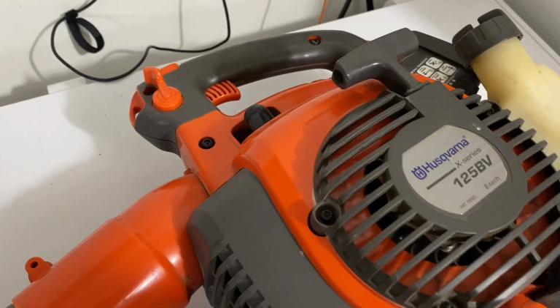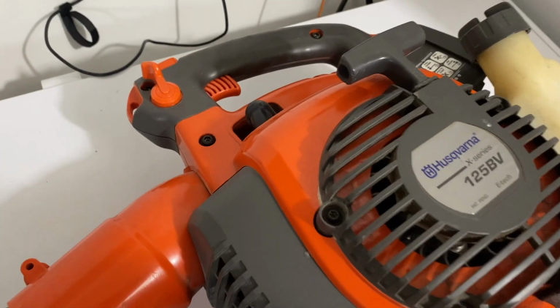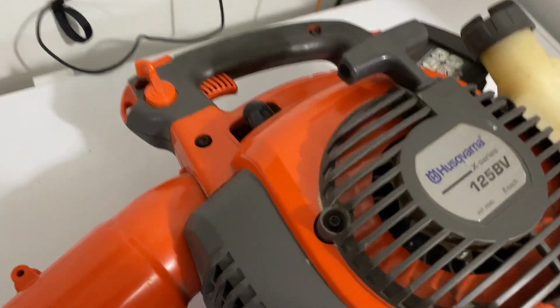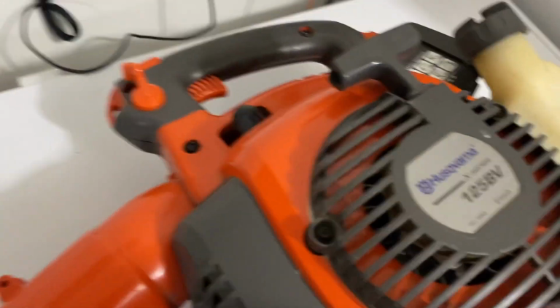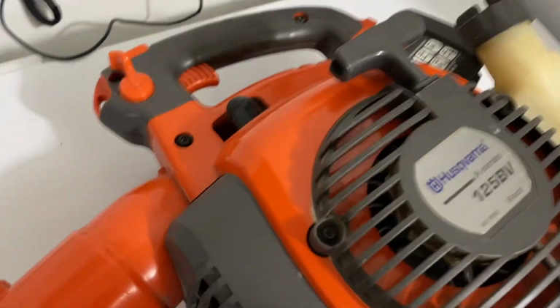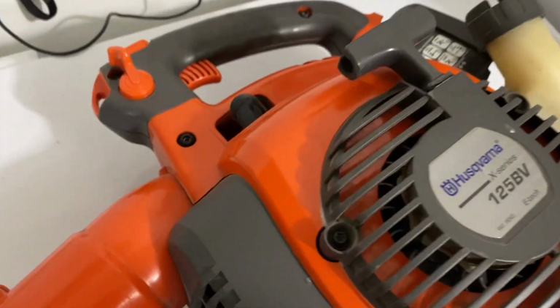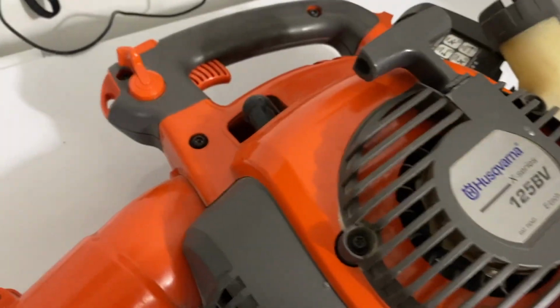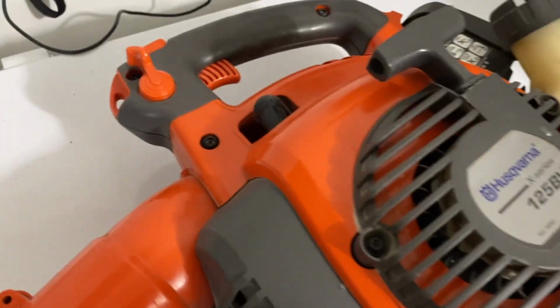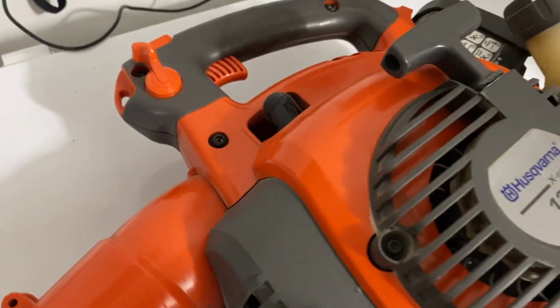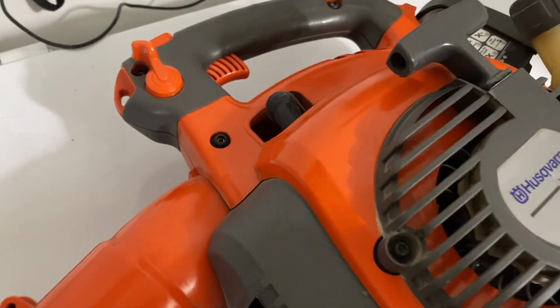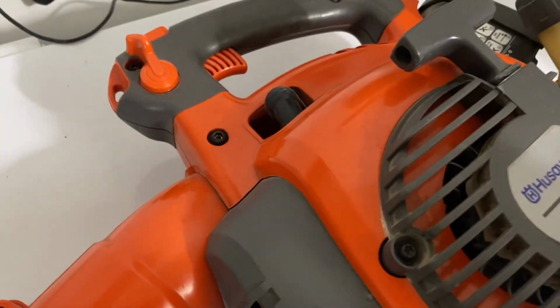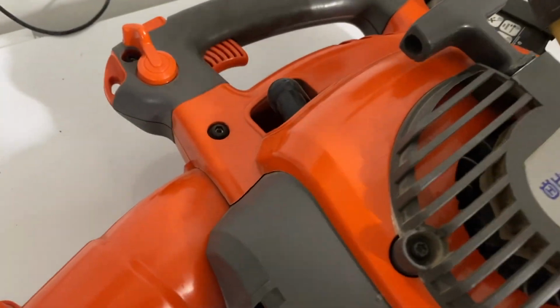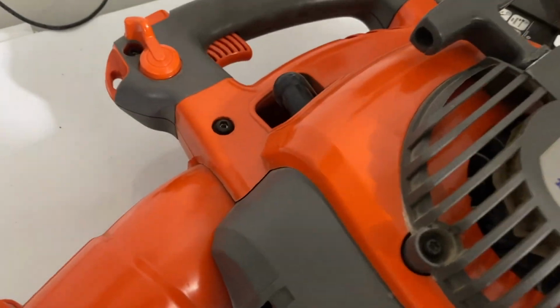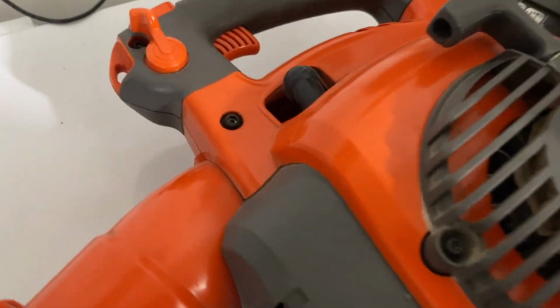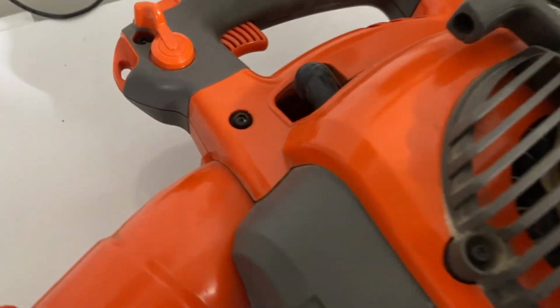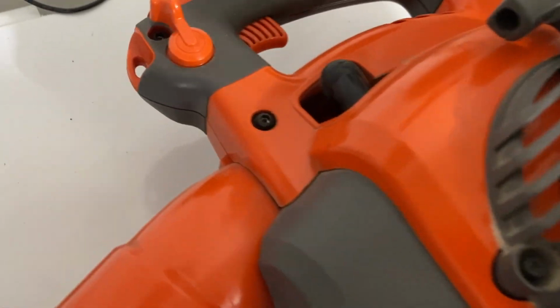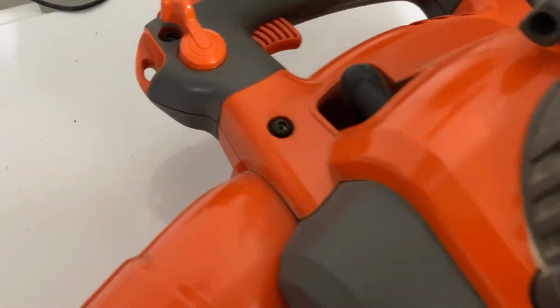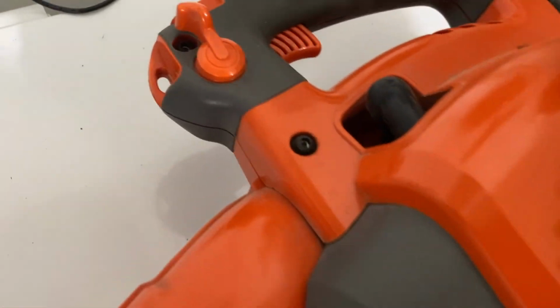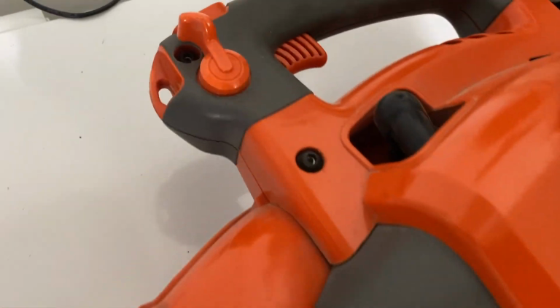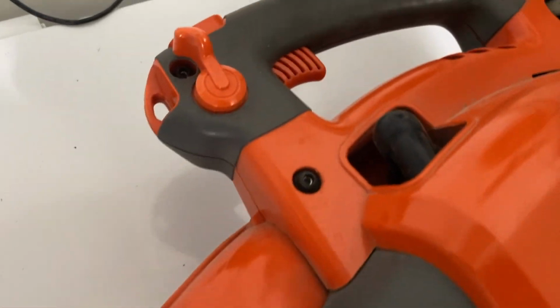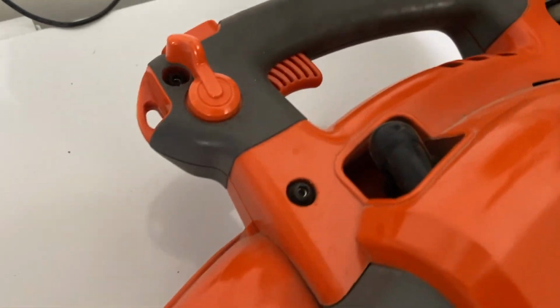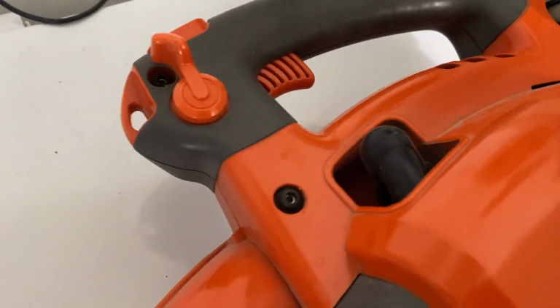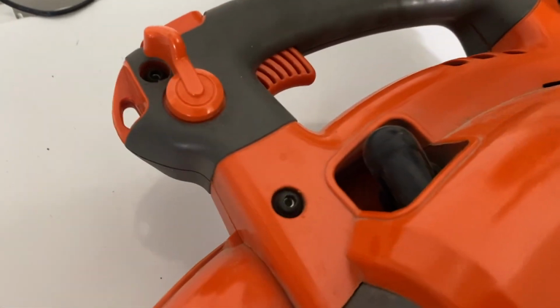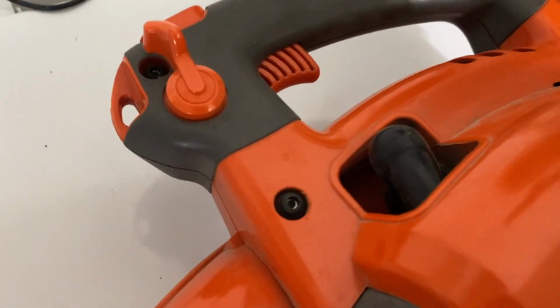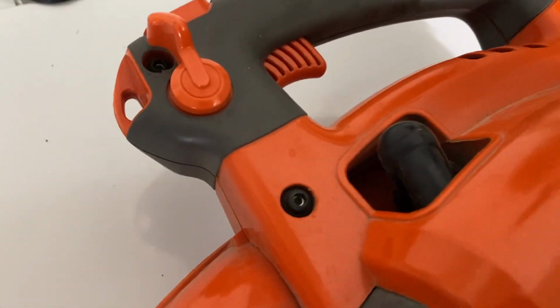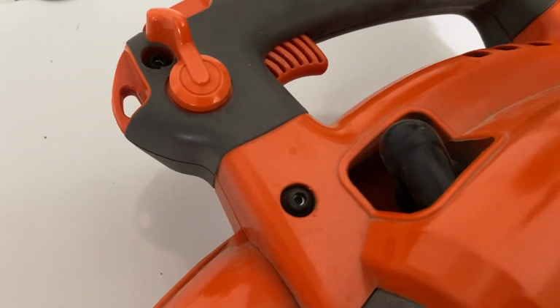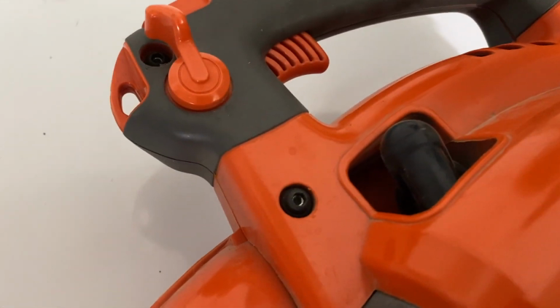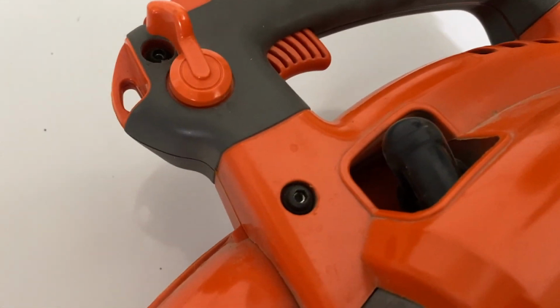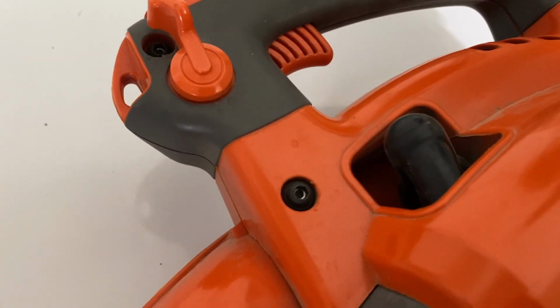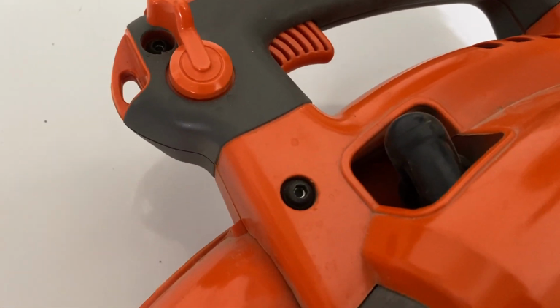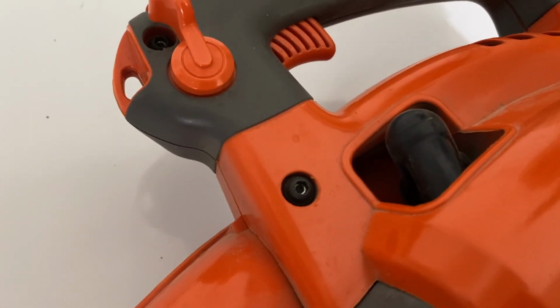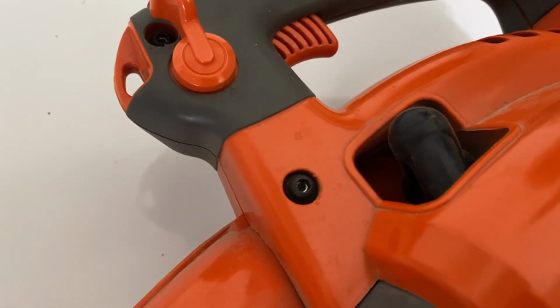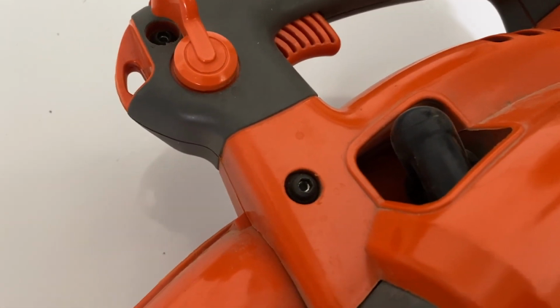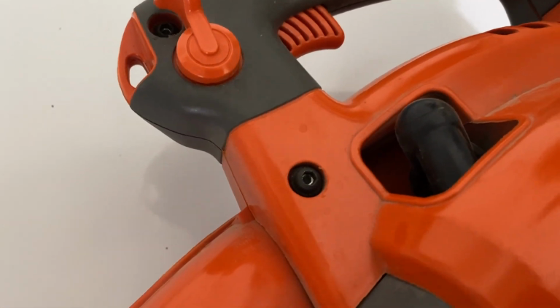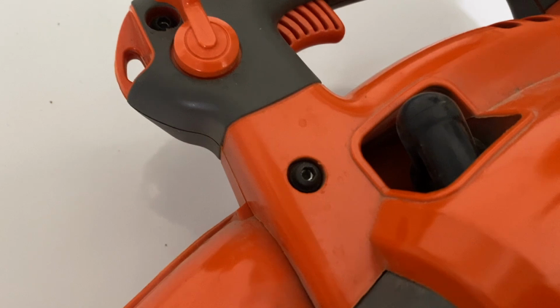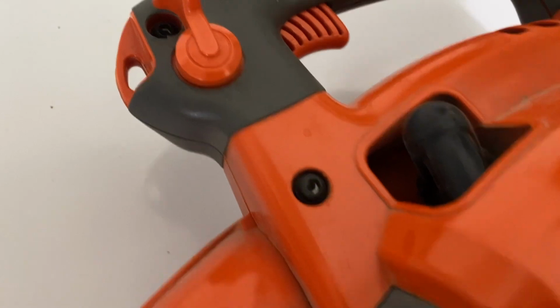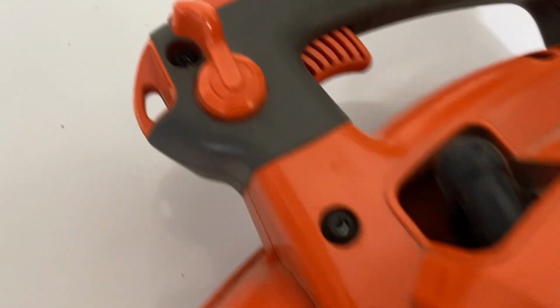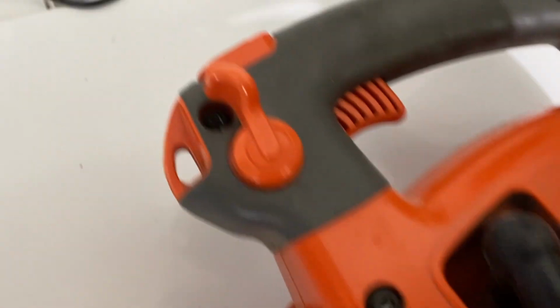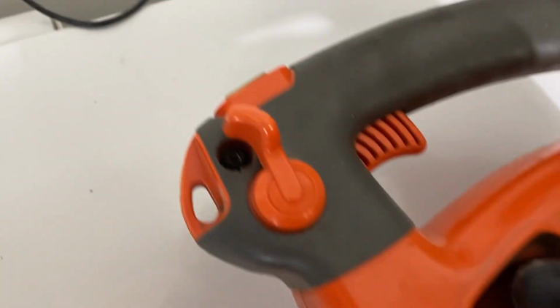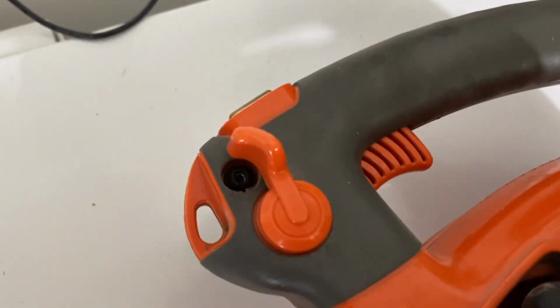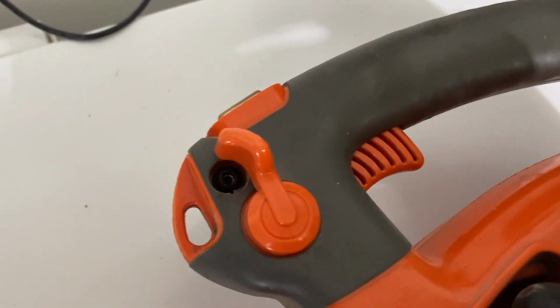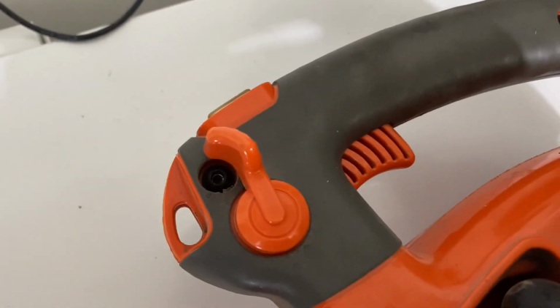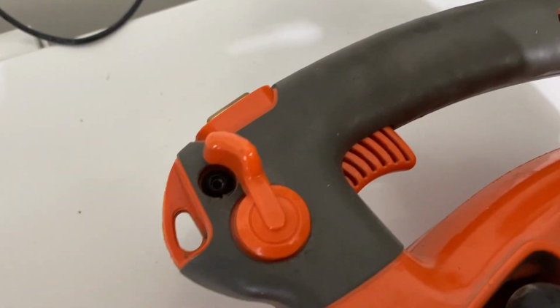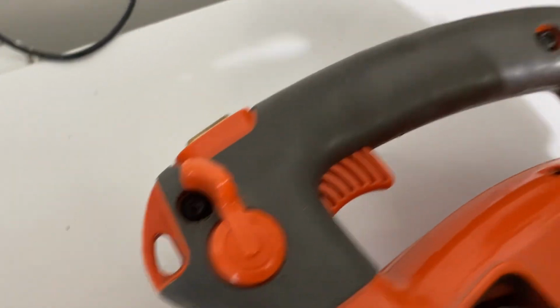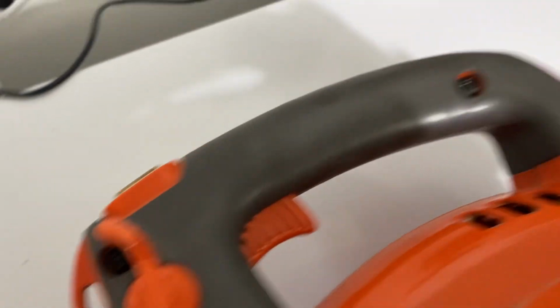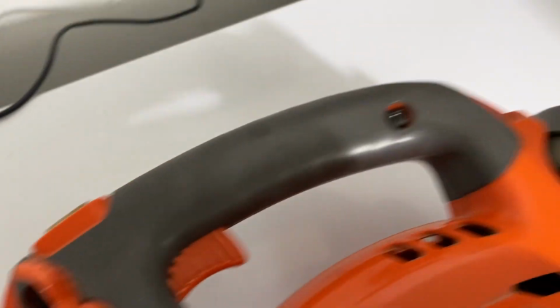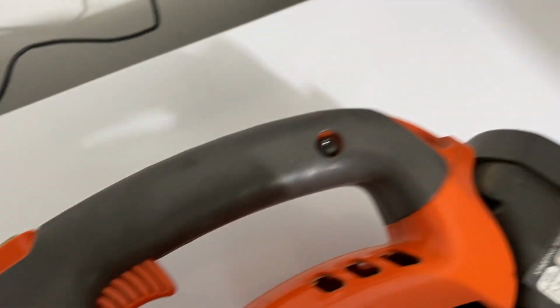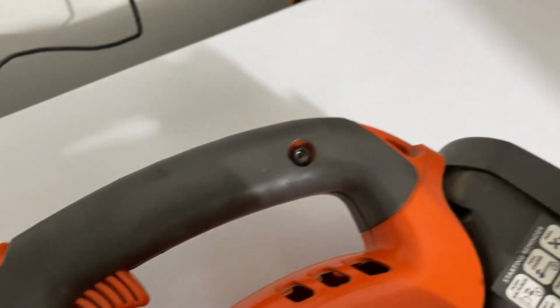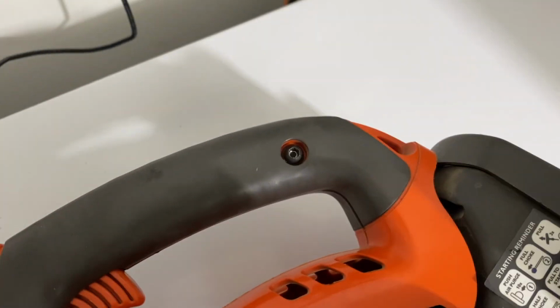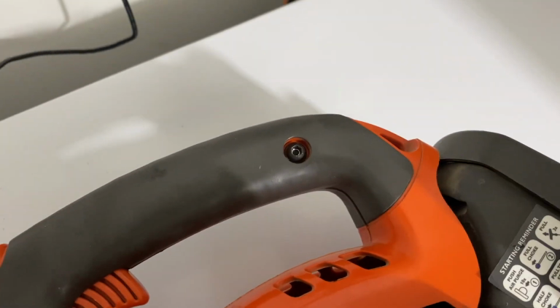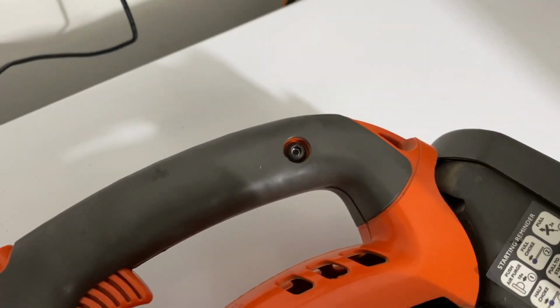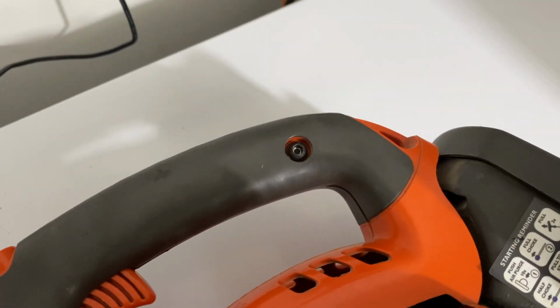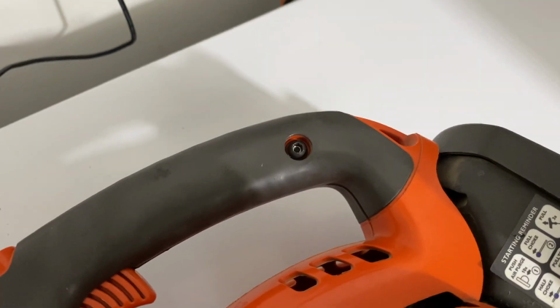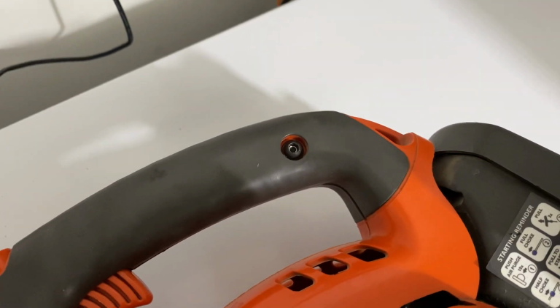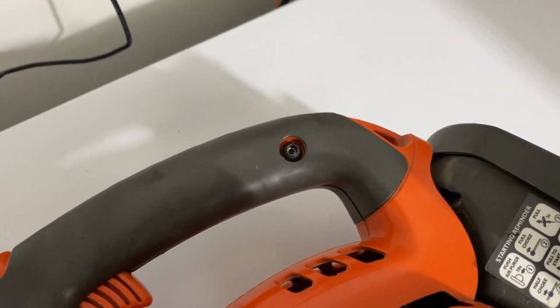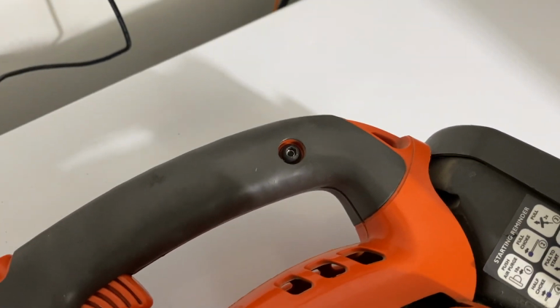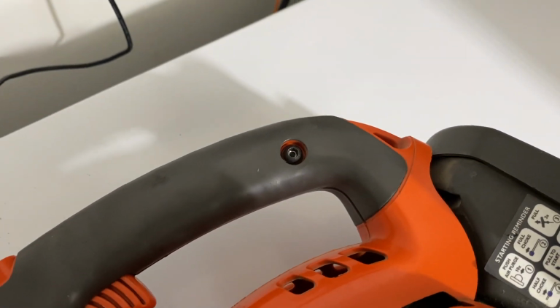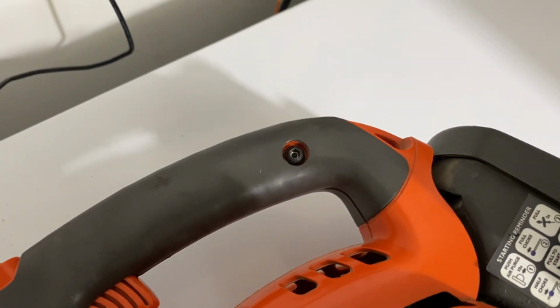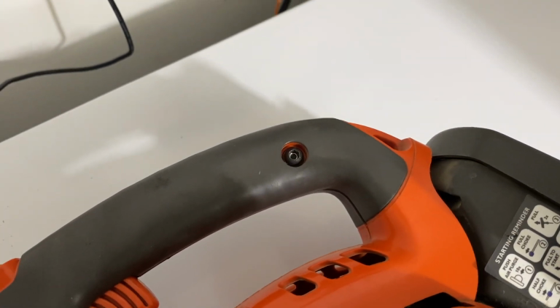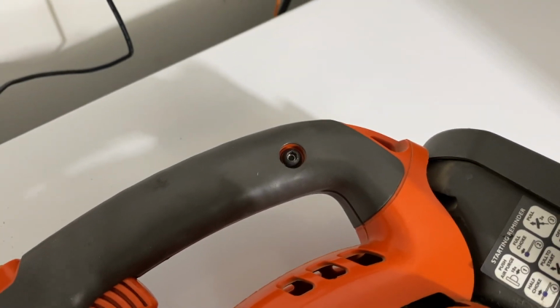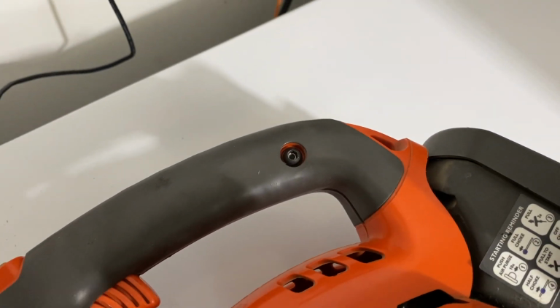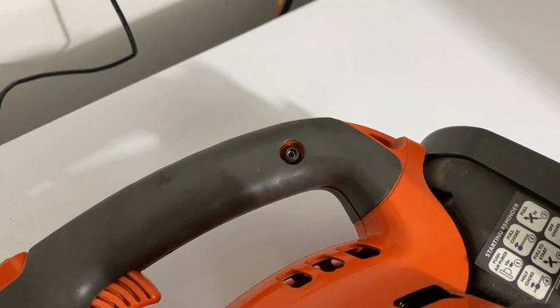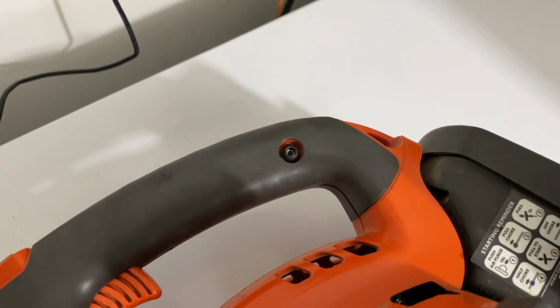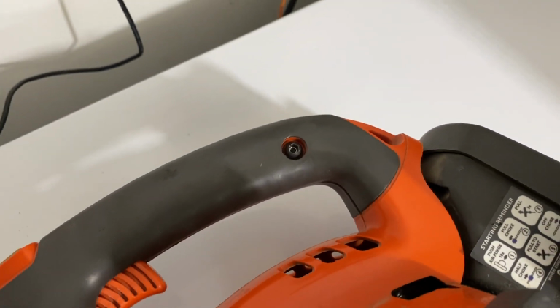First, I'm going to start by taking these screws out — one right there, one right there, and one right there. Three in total.